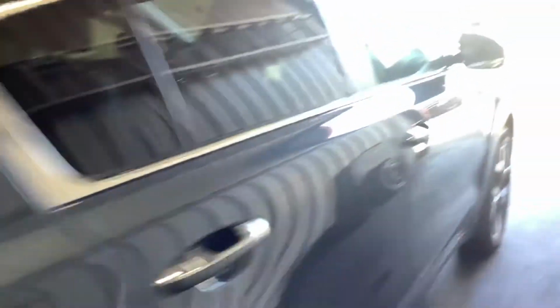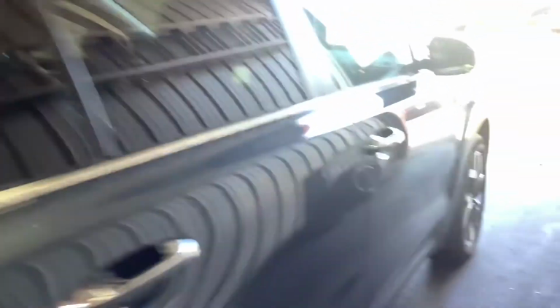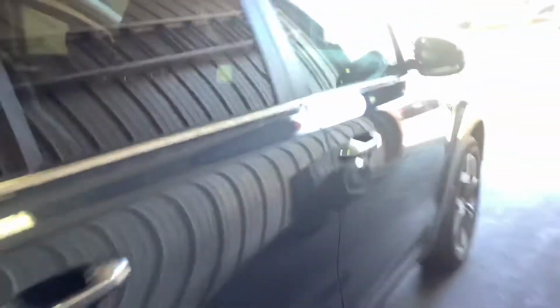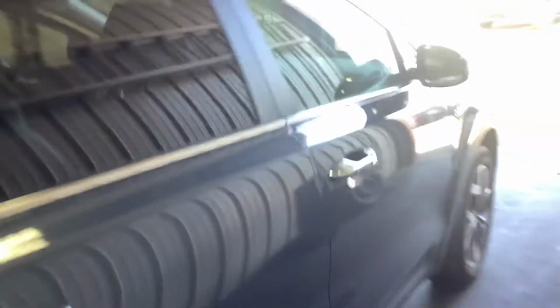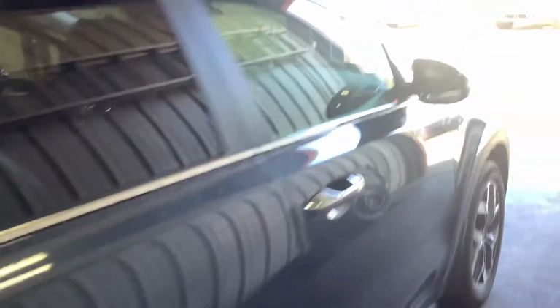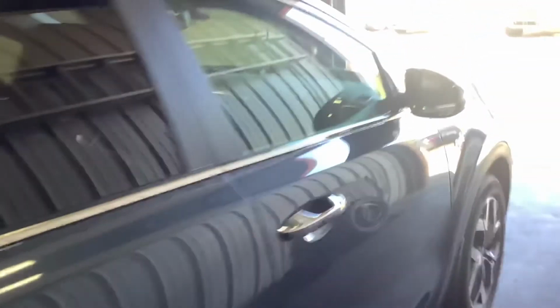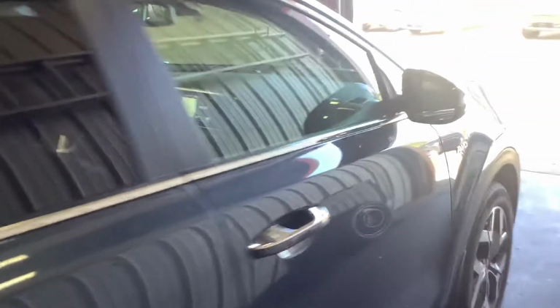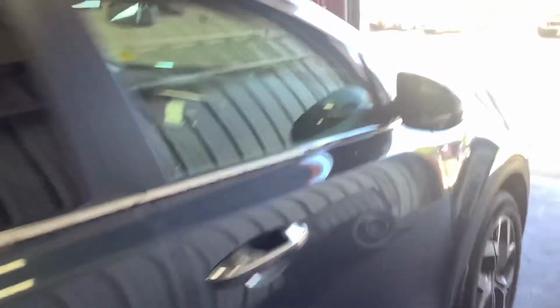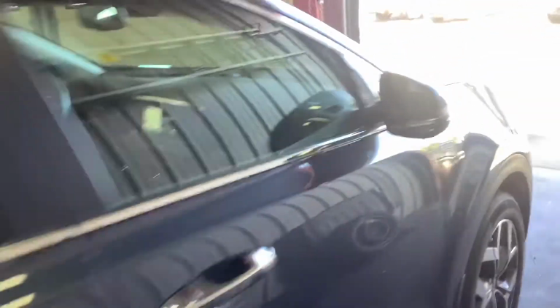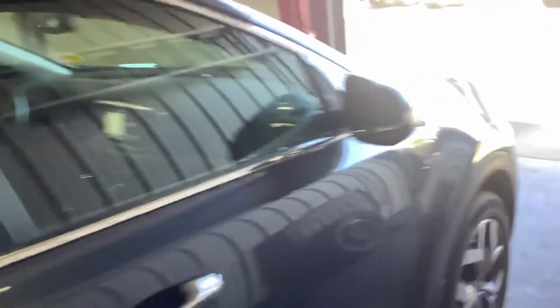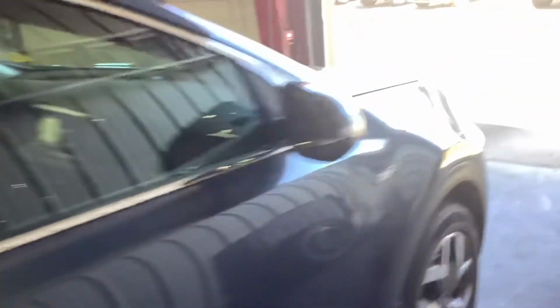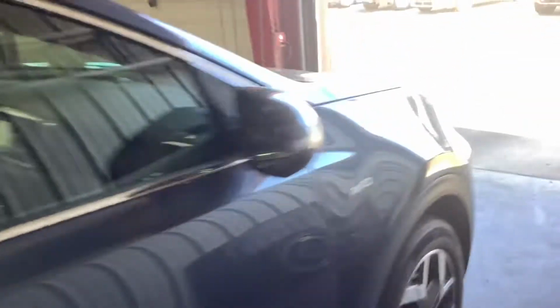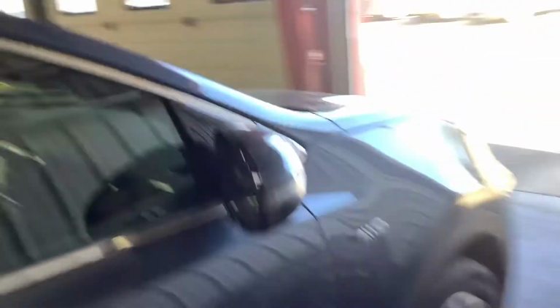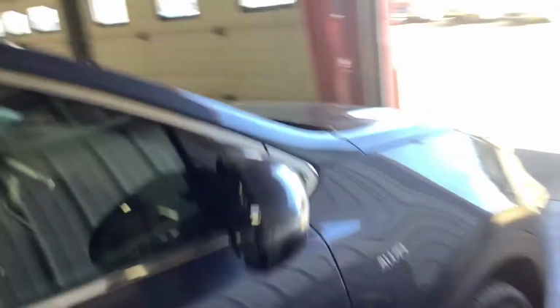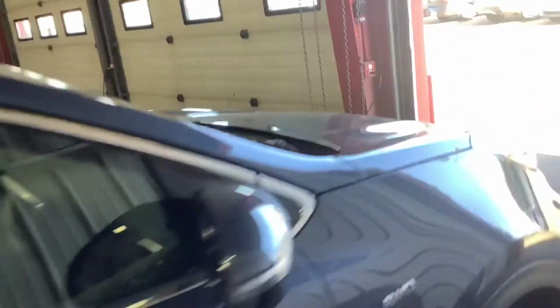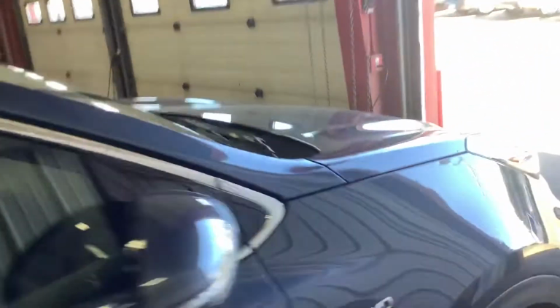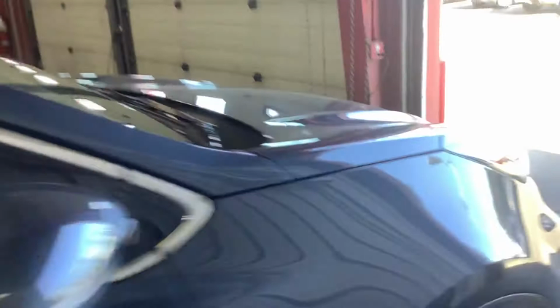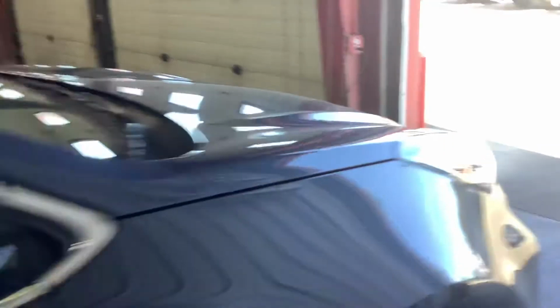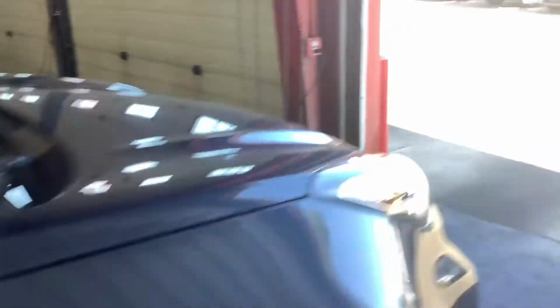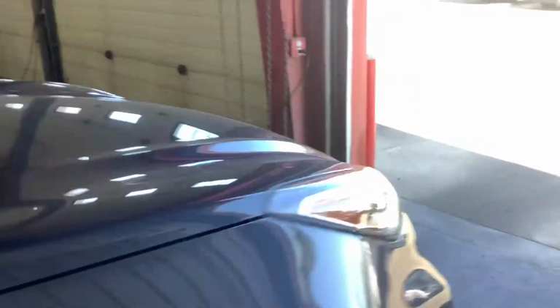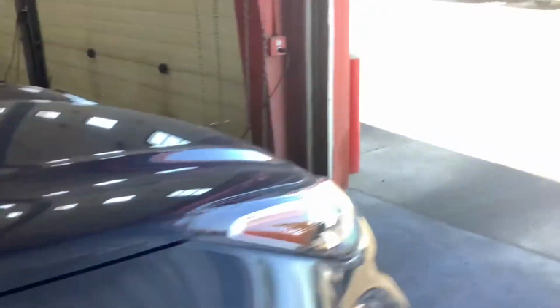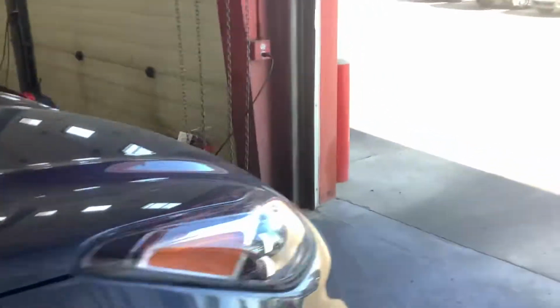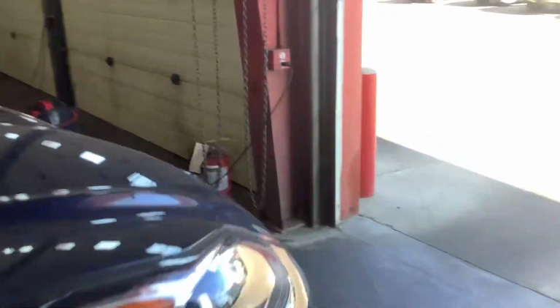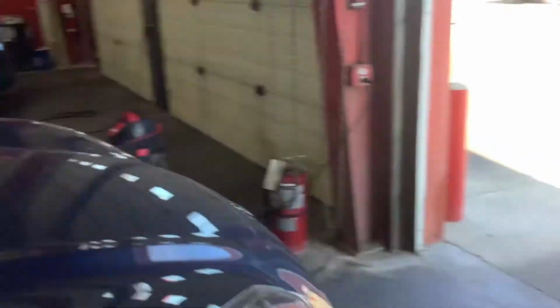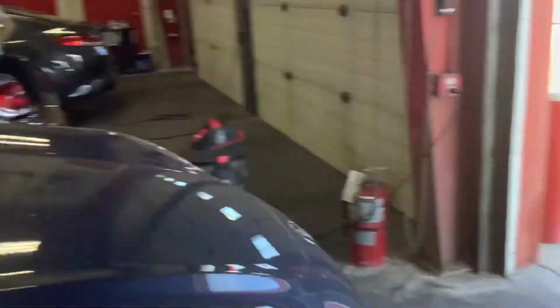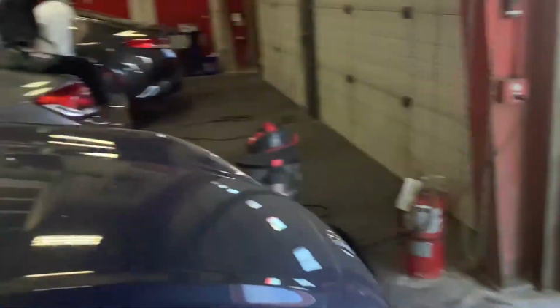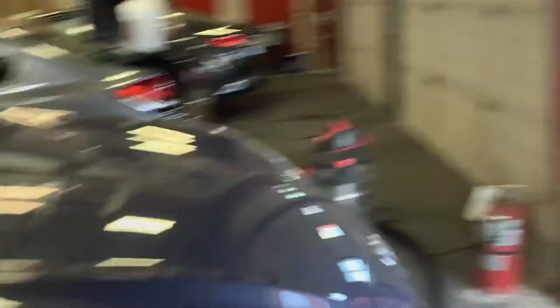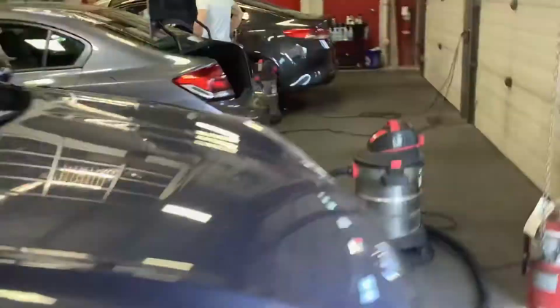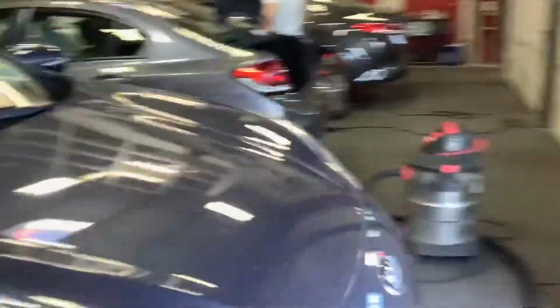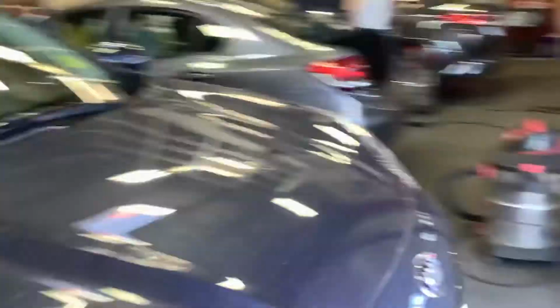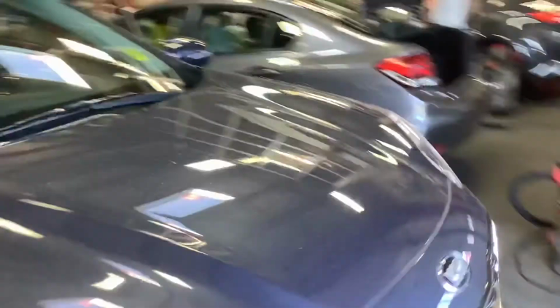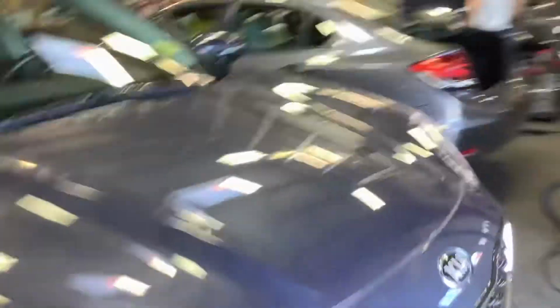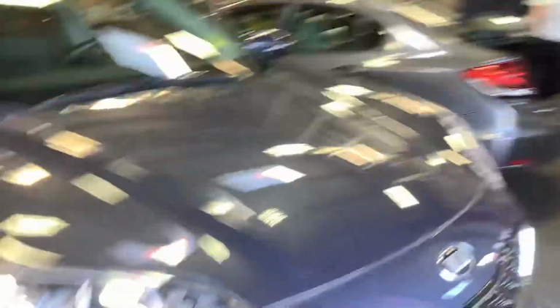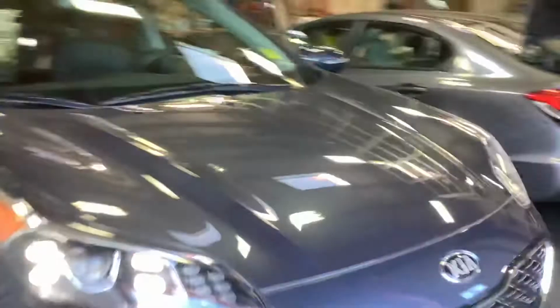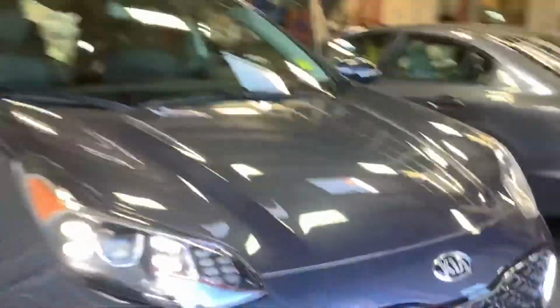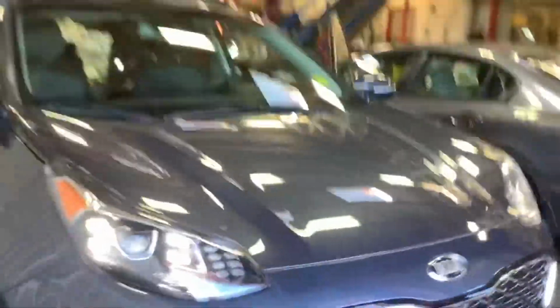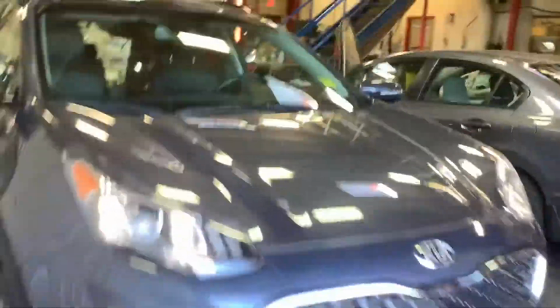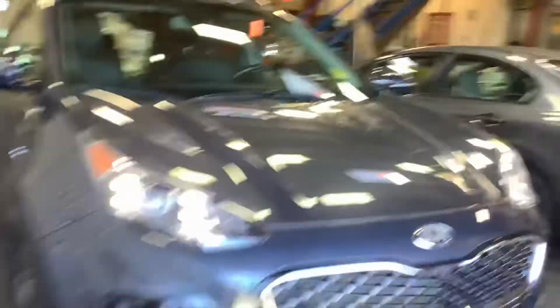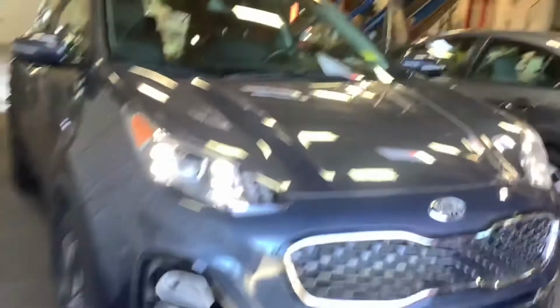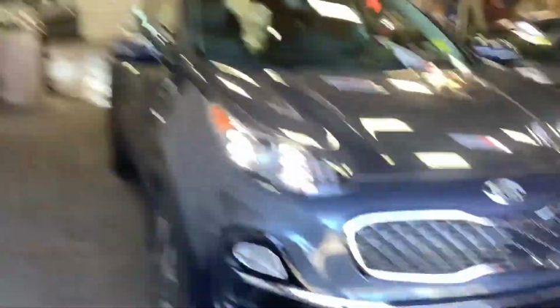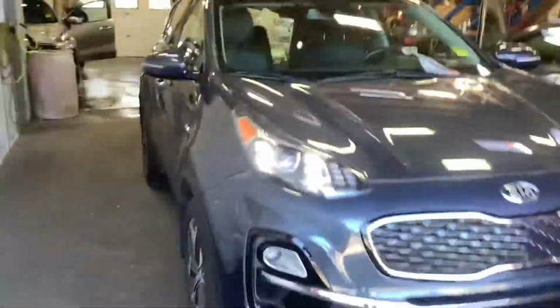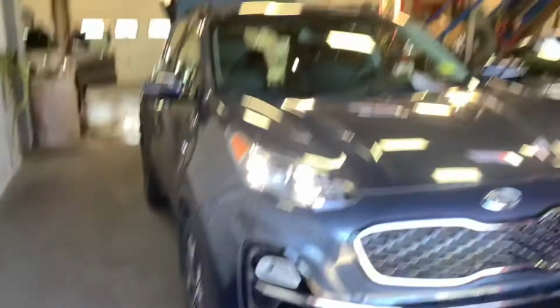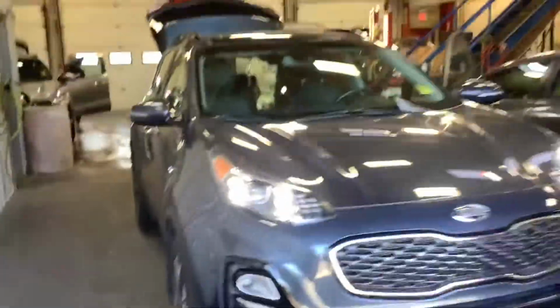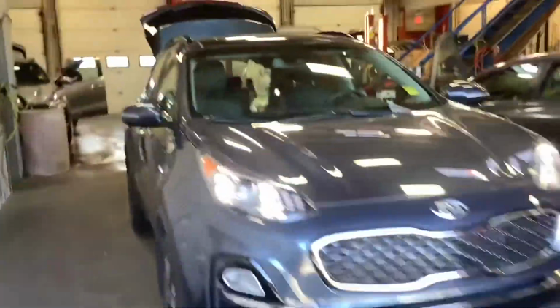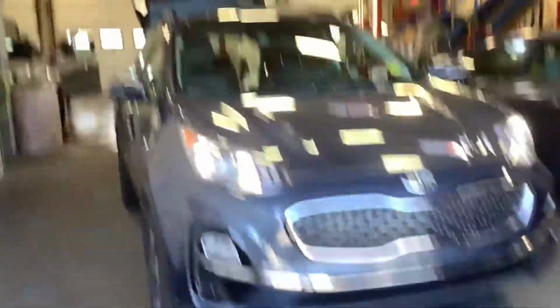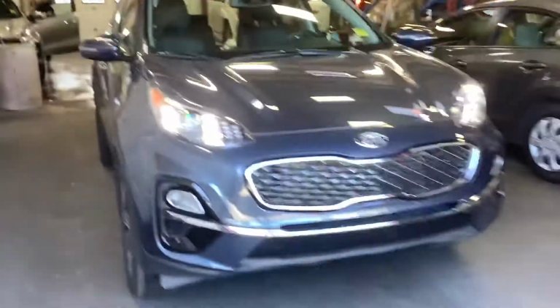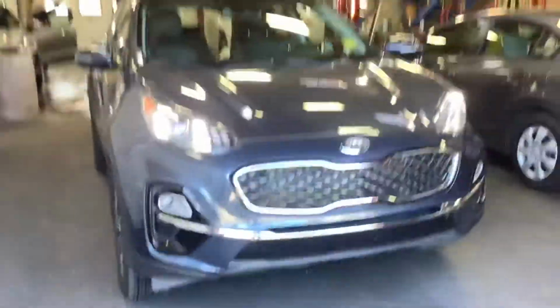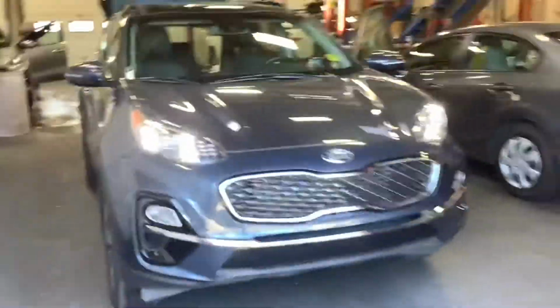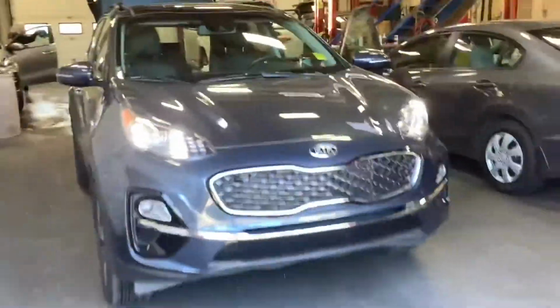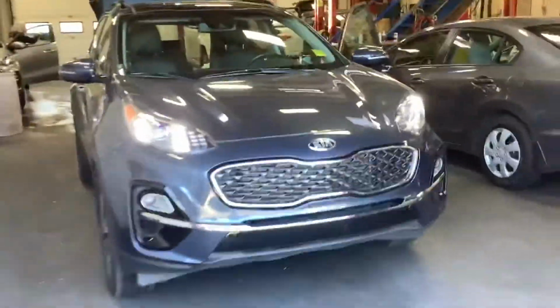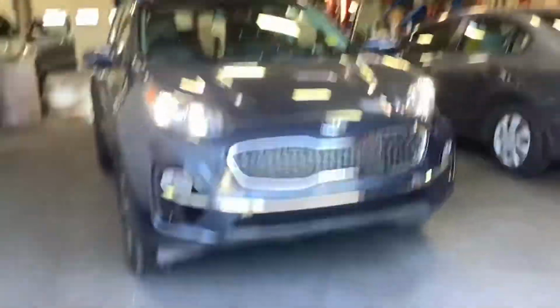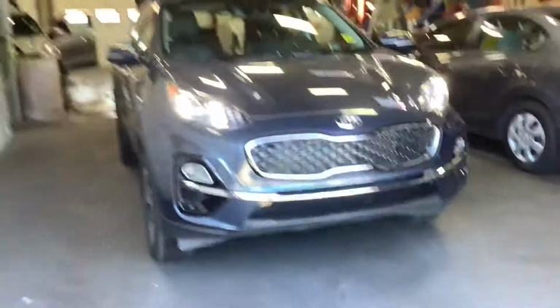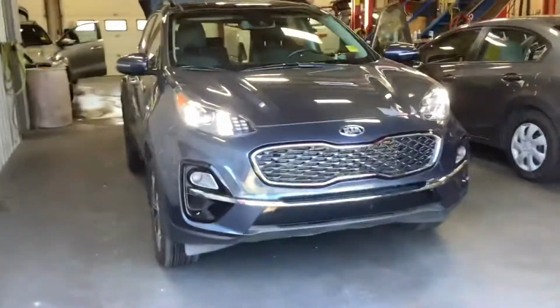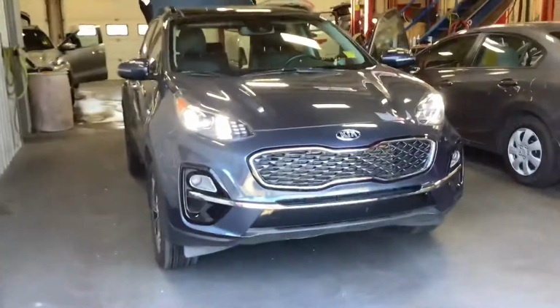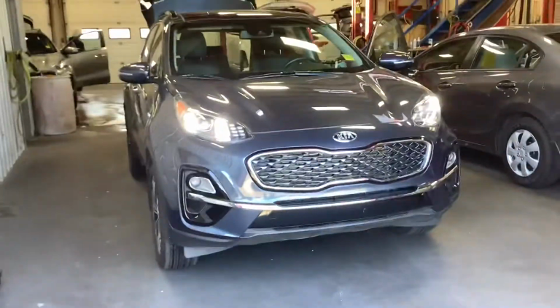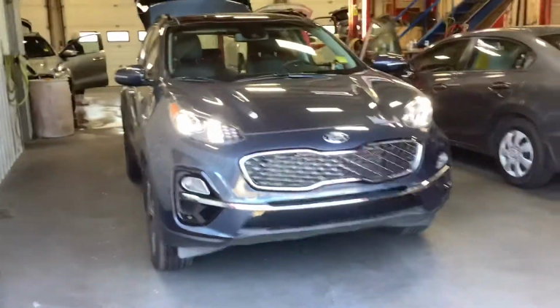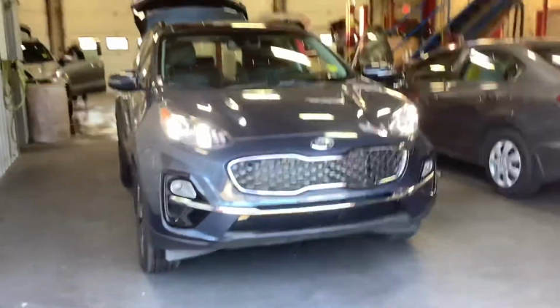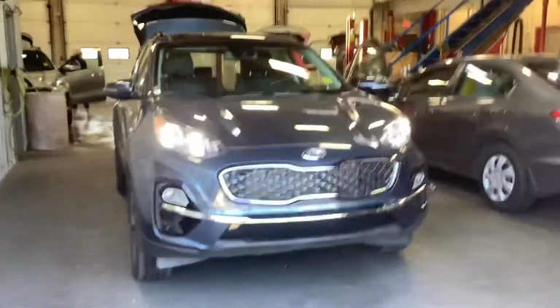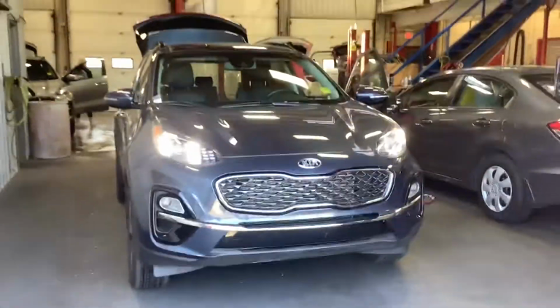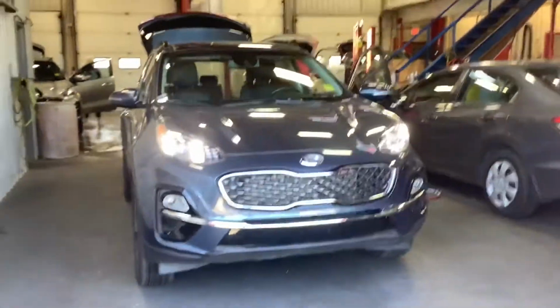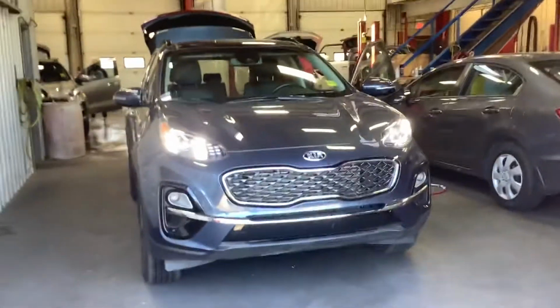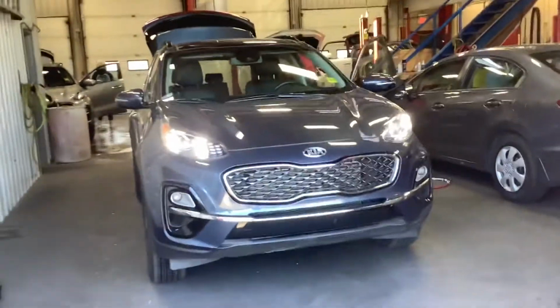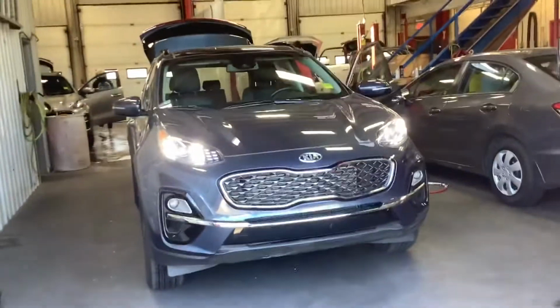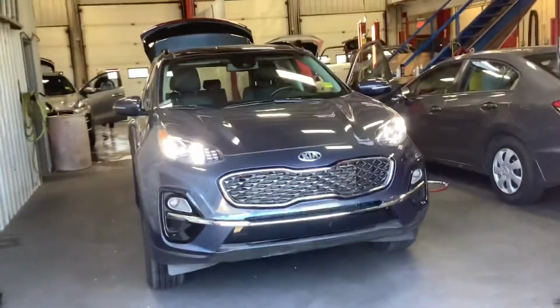John Scott here at Cherokea — quick video of the 2020 Sportage EX Premium in Storm Blue.